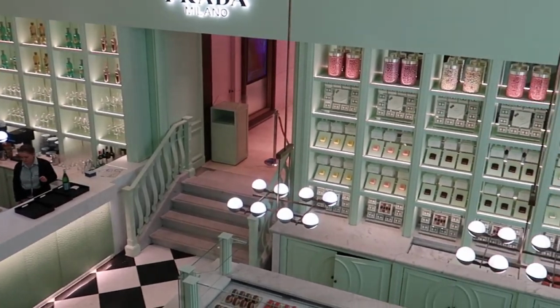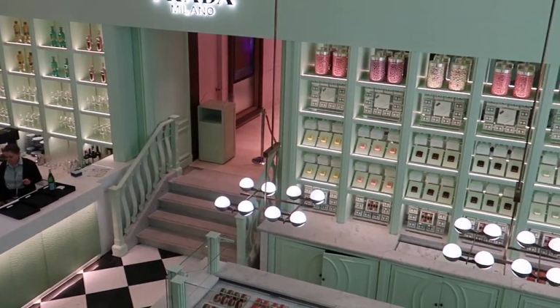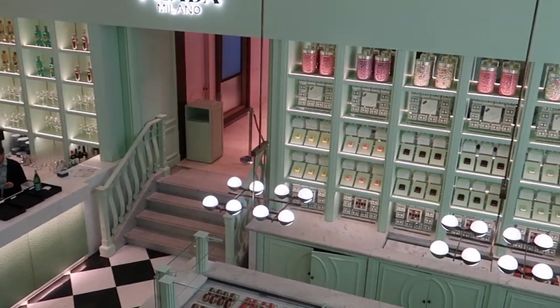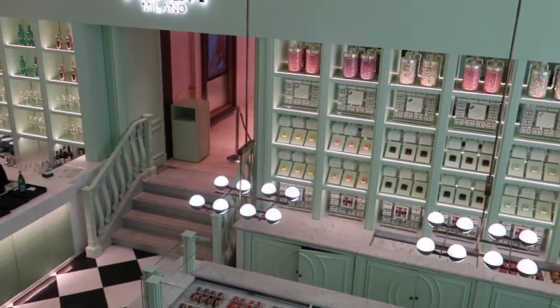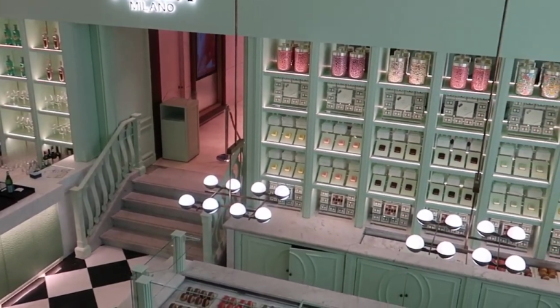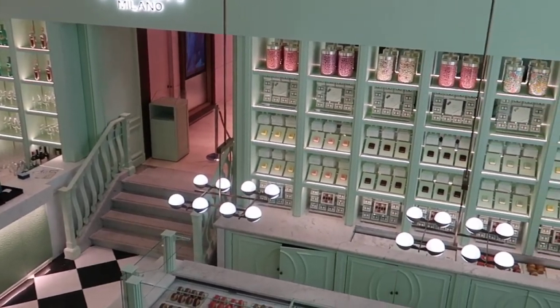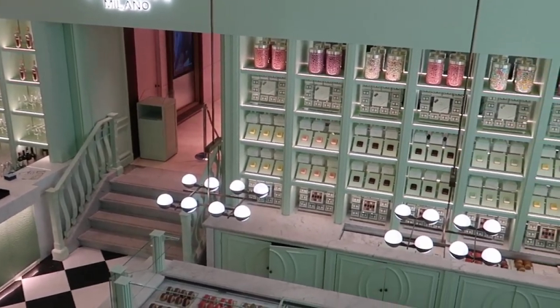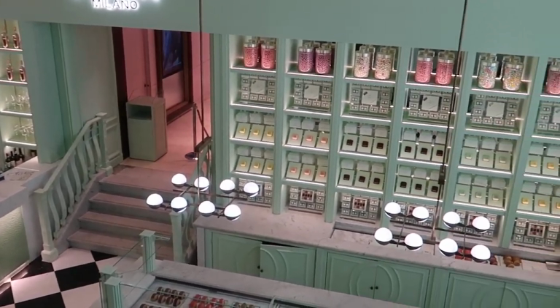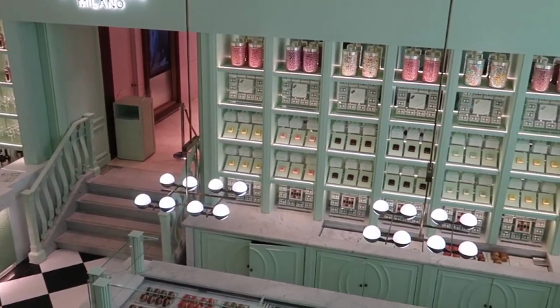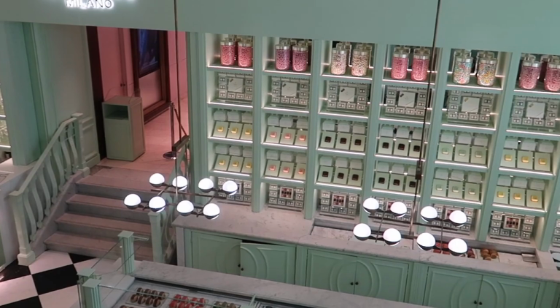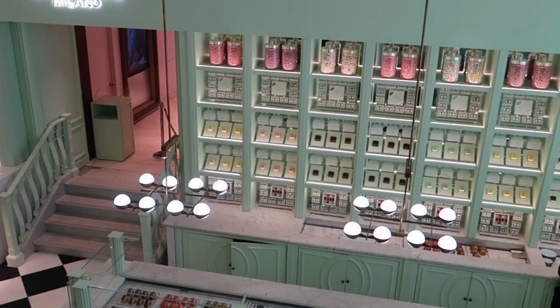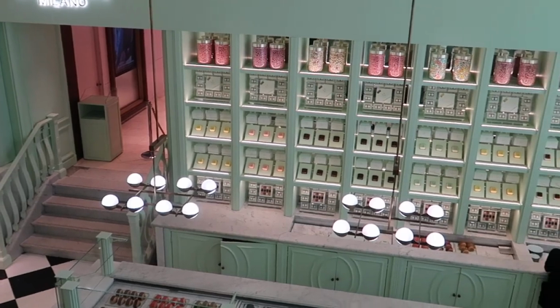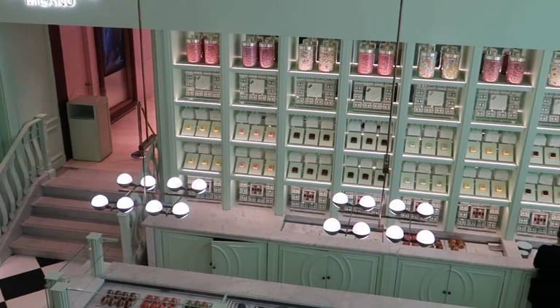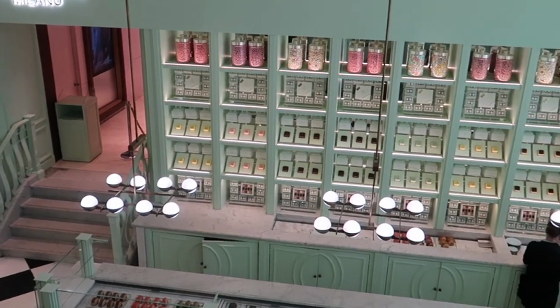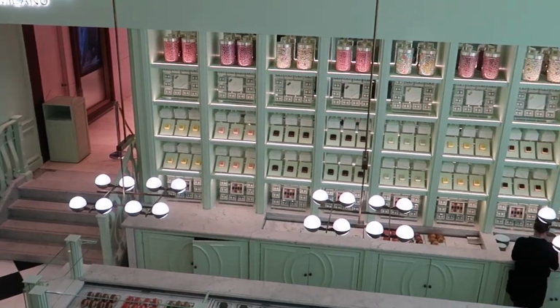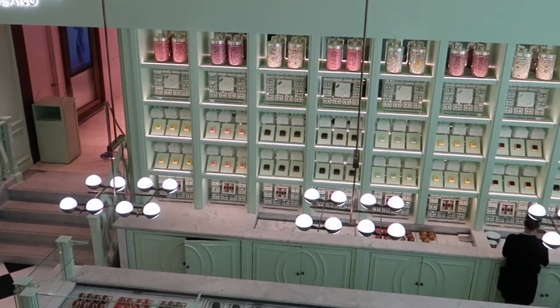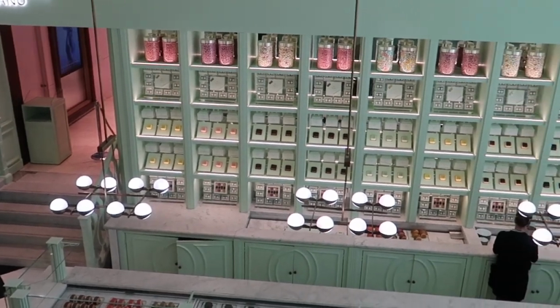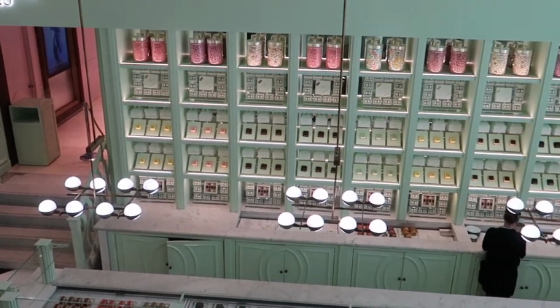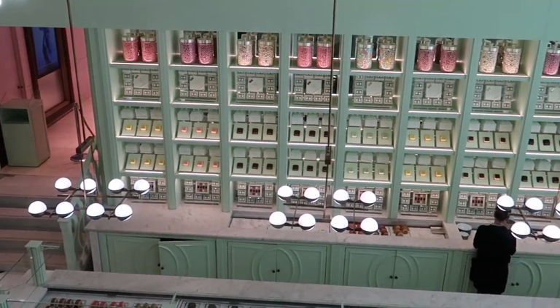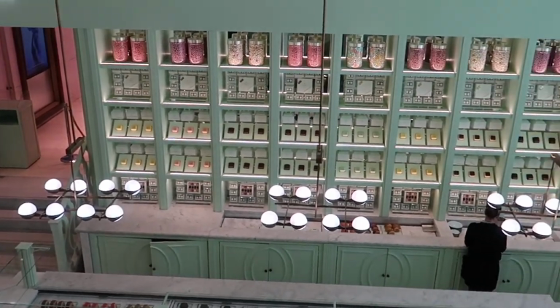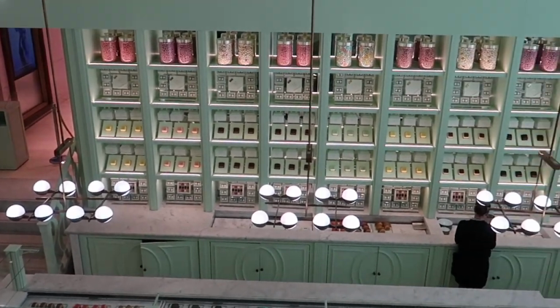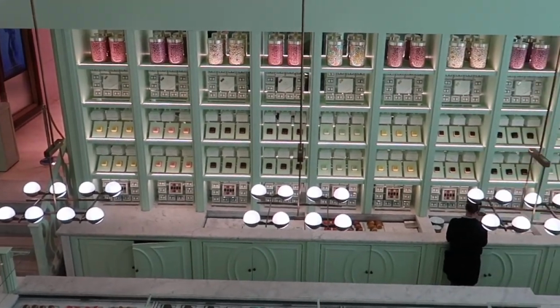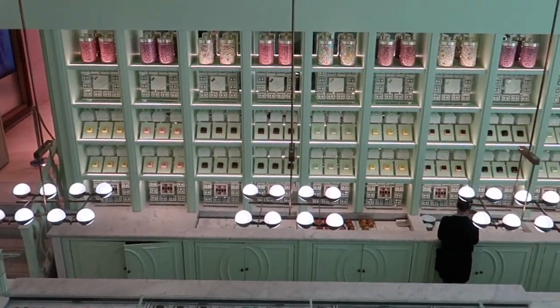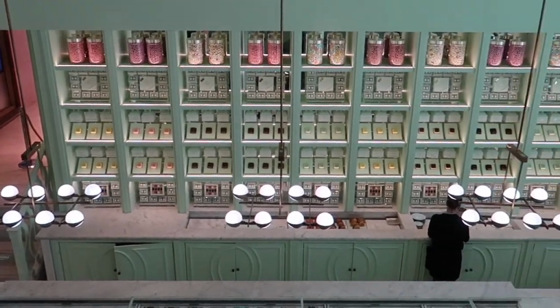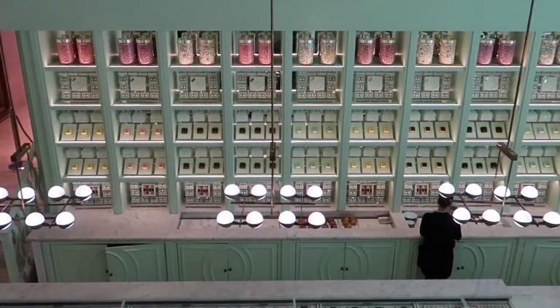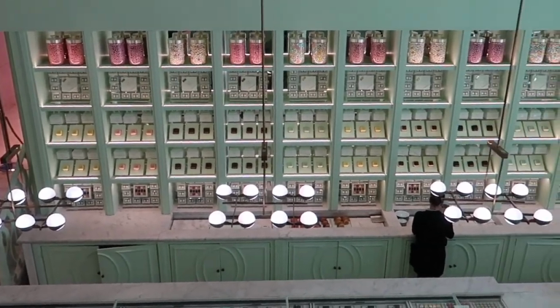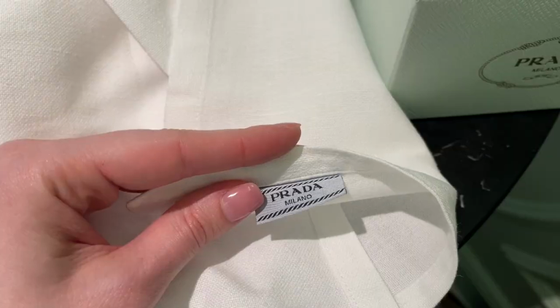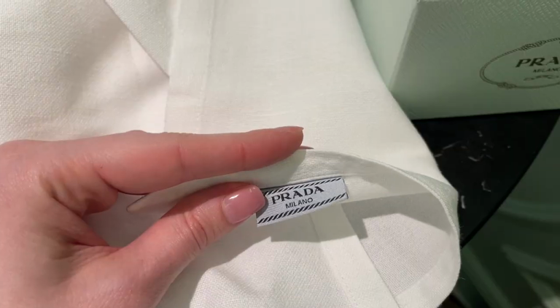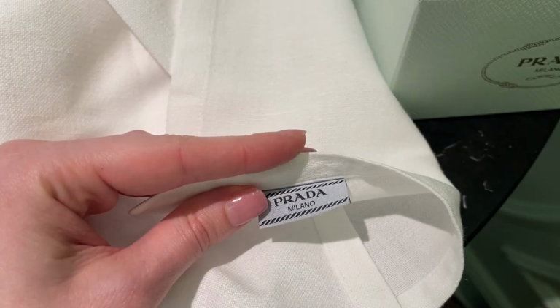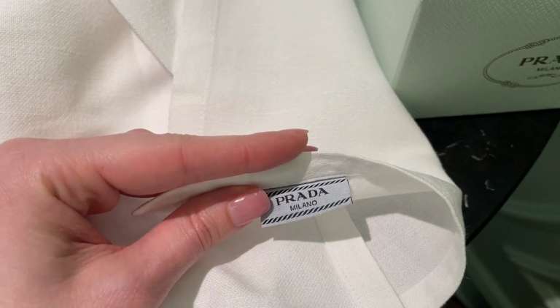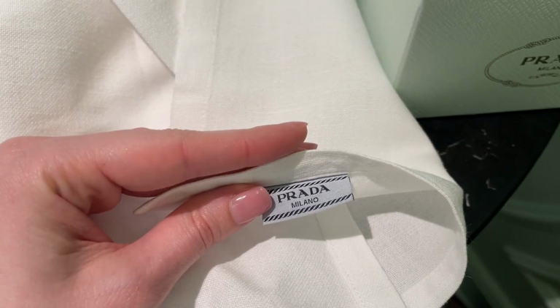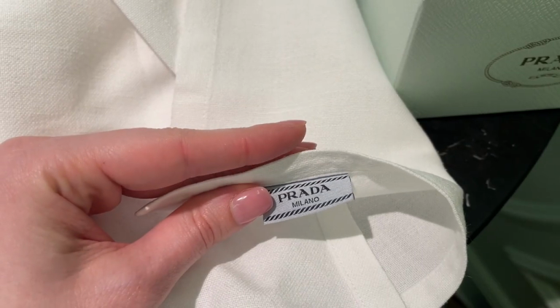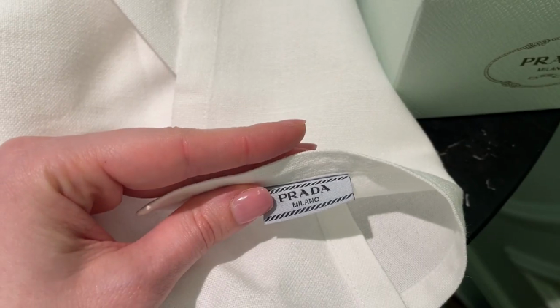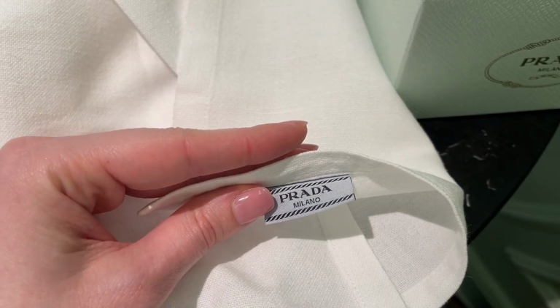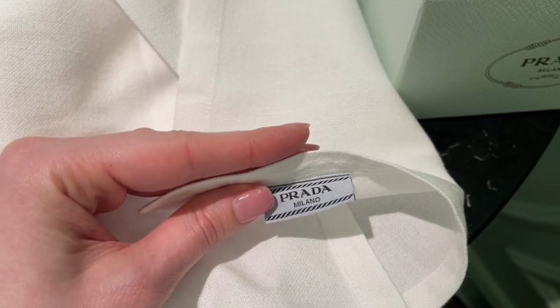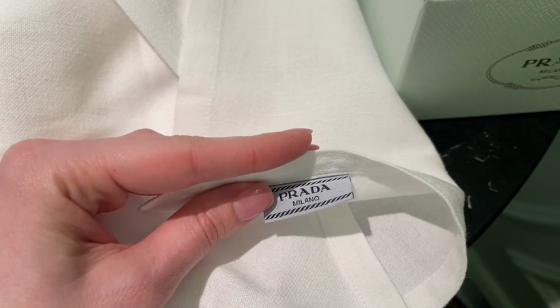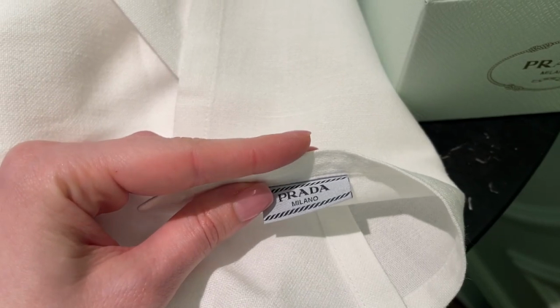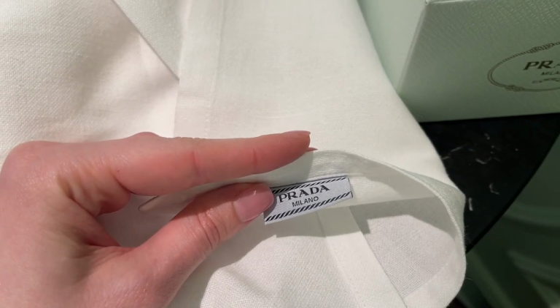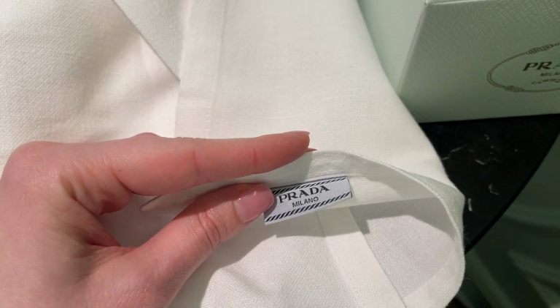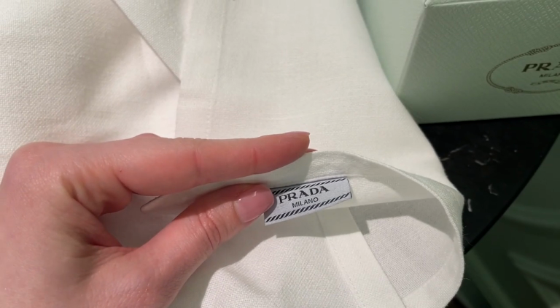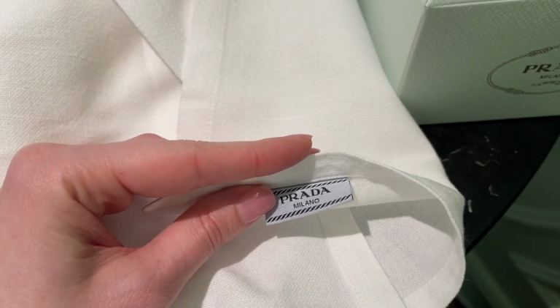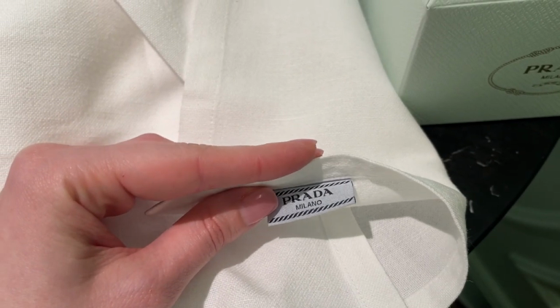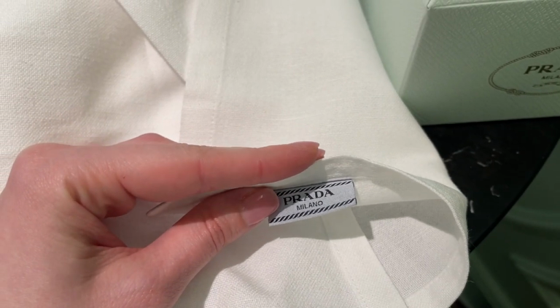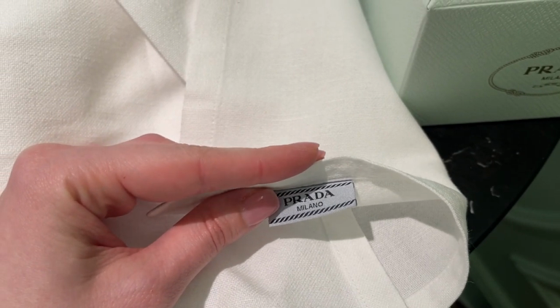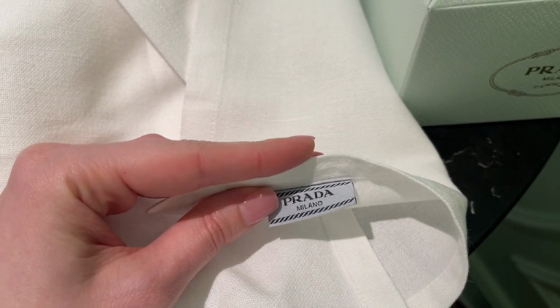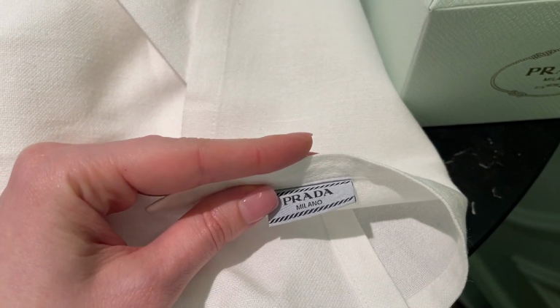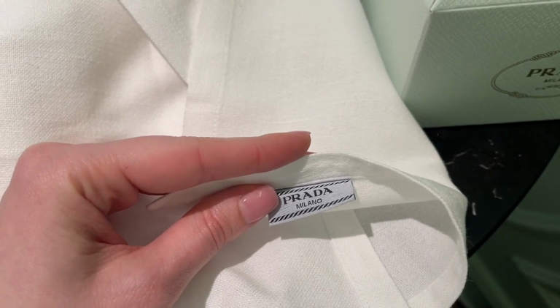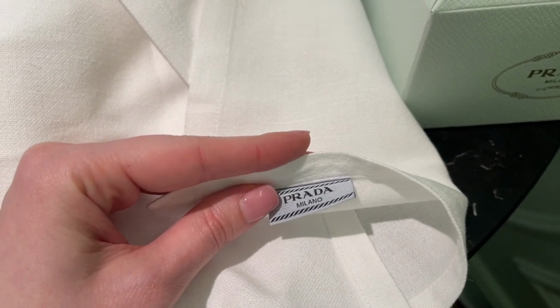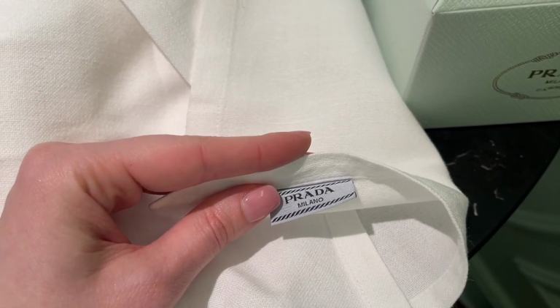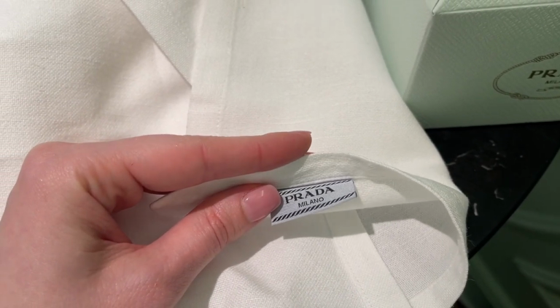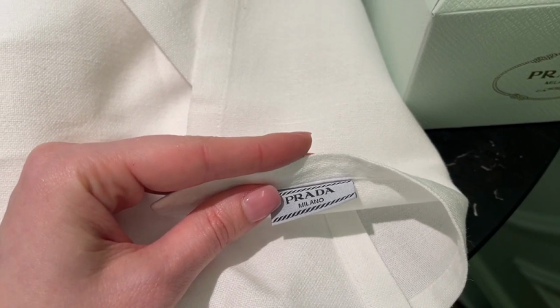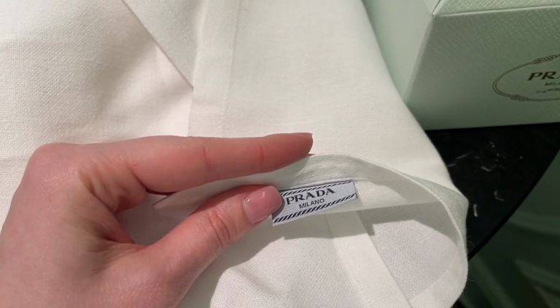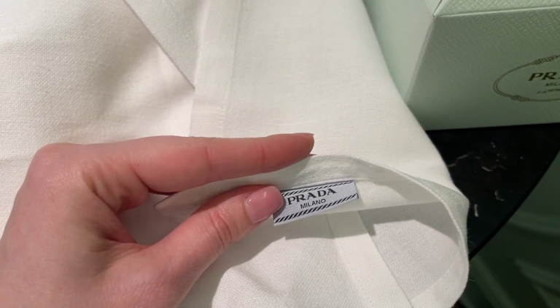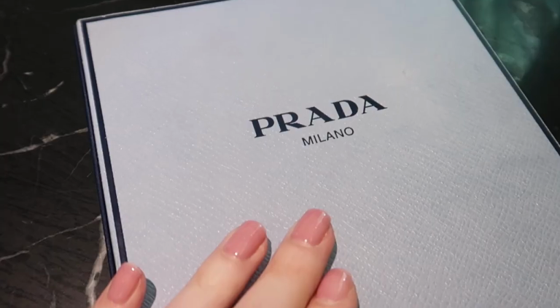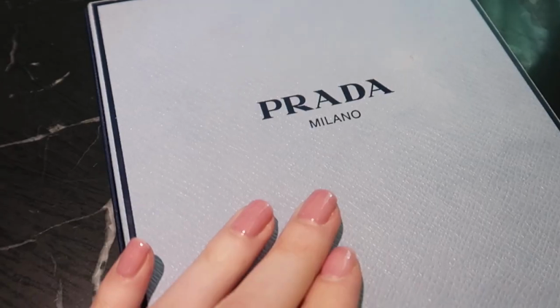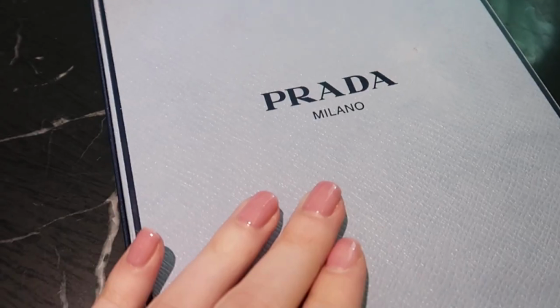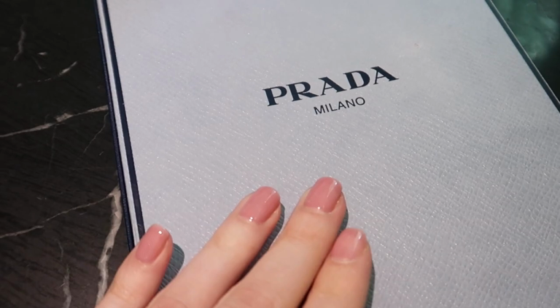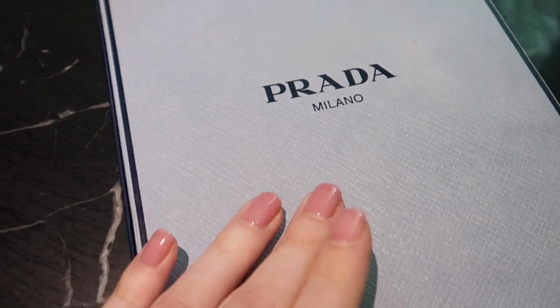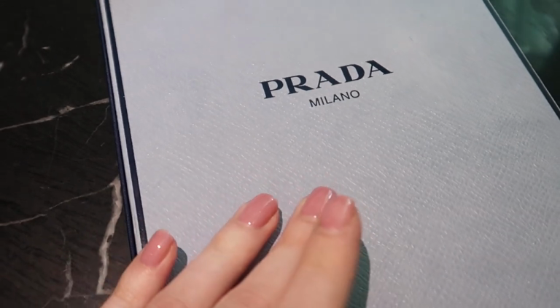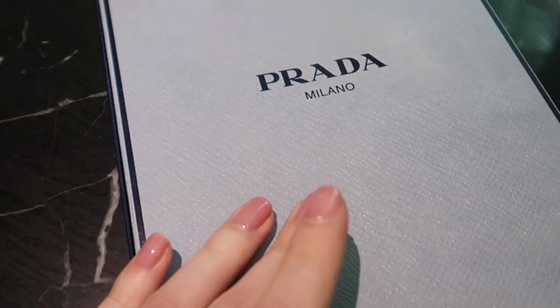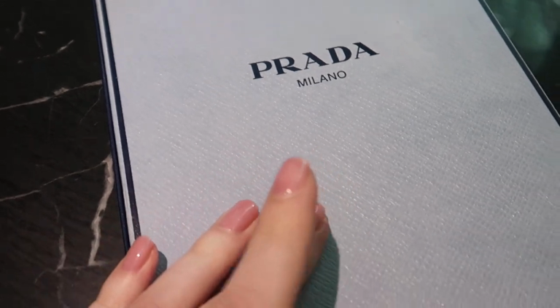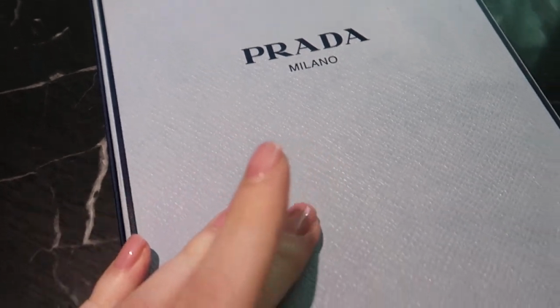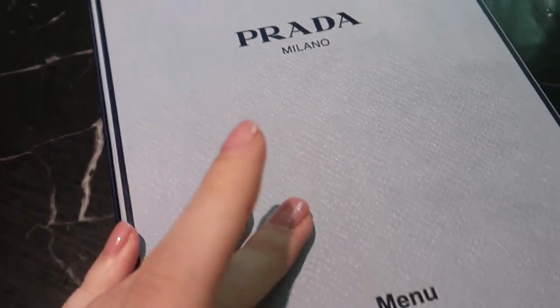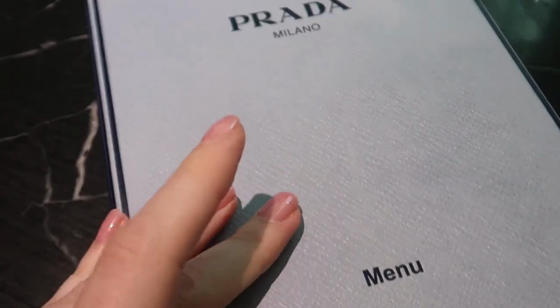I heard that some people are stealing cutlery and plates — it's crazy, don't do that! Here they serve breakfast, lunch, and dinner.